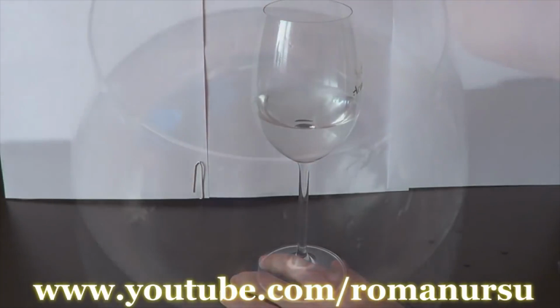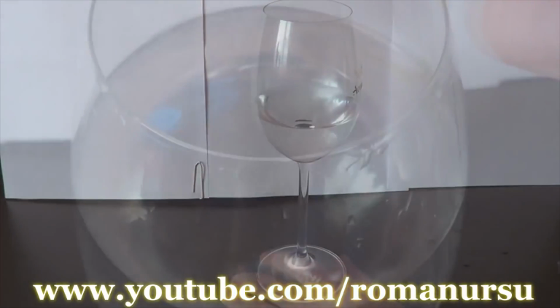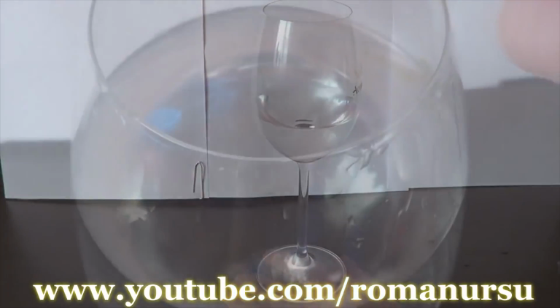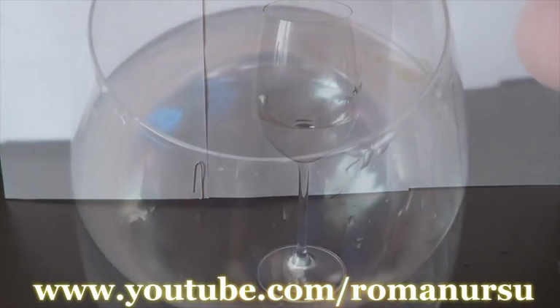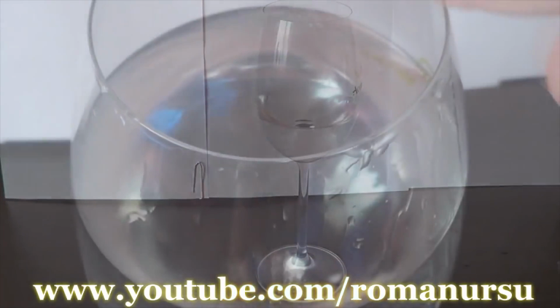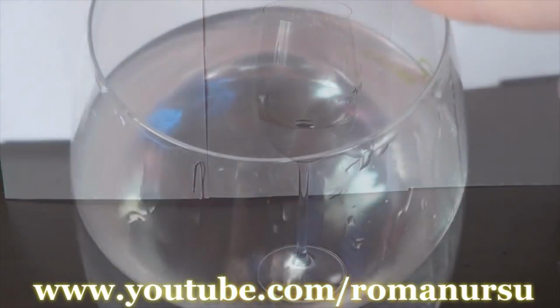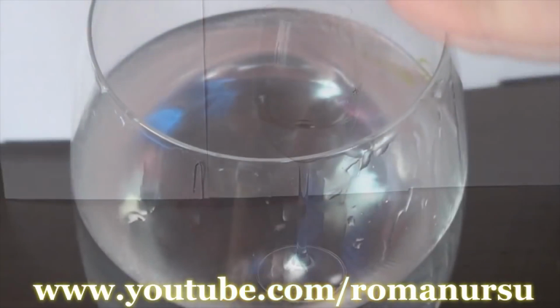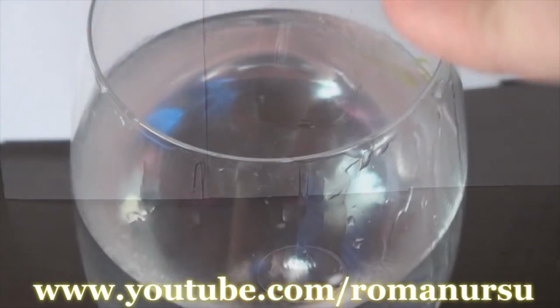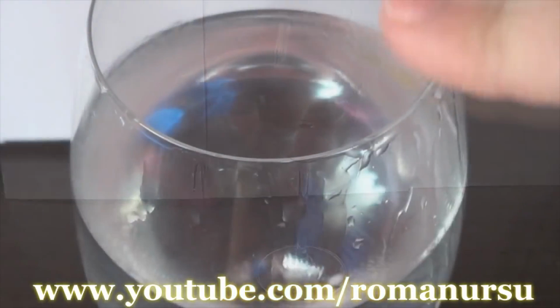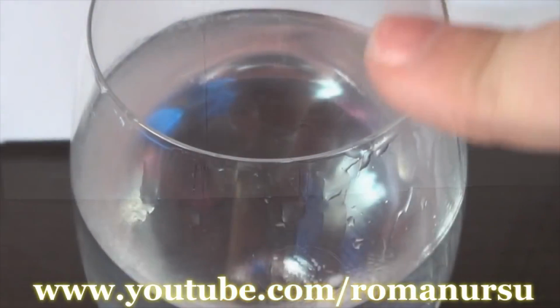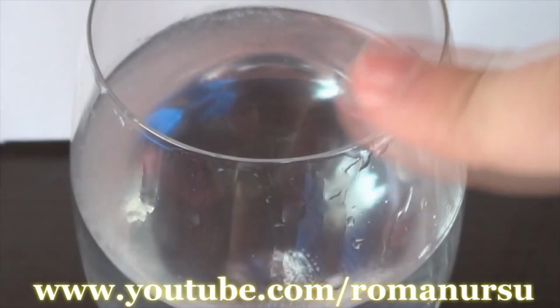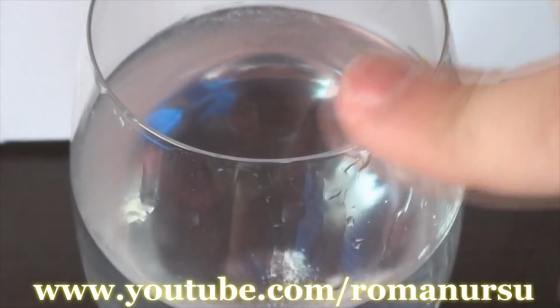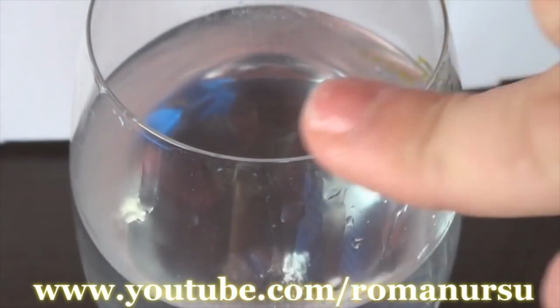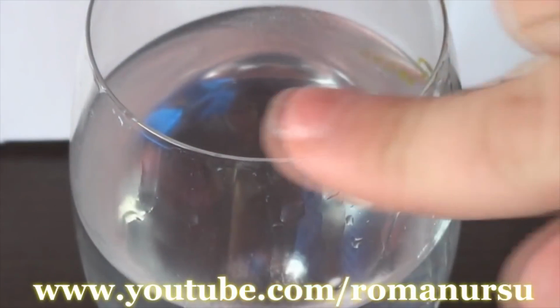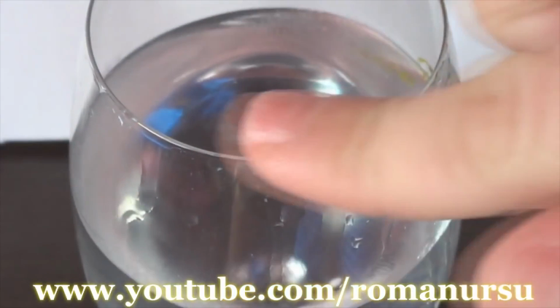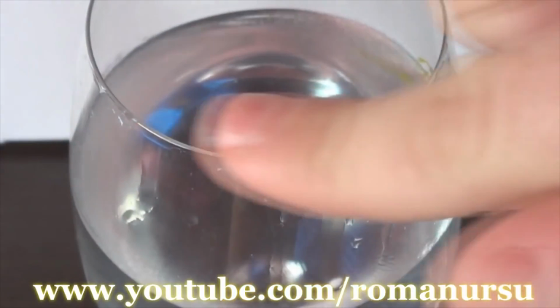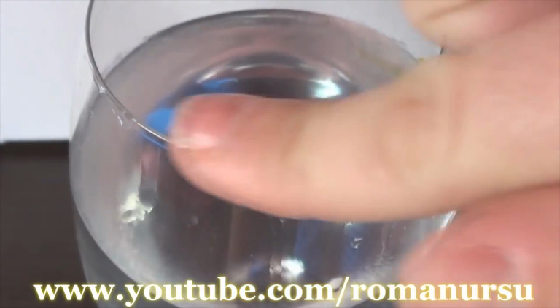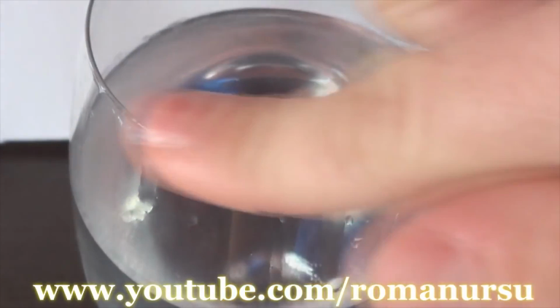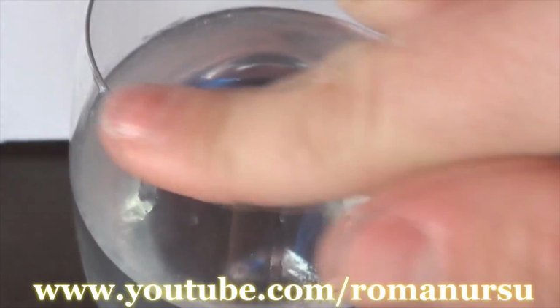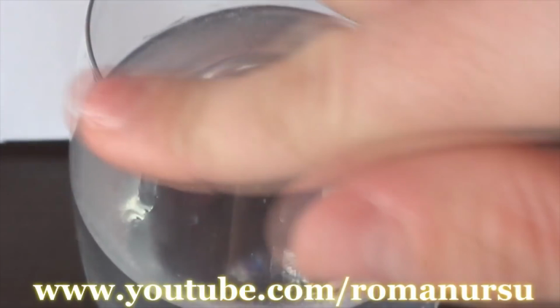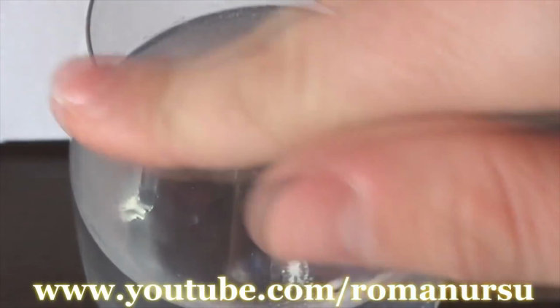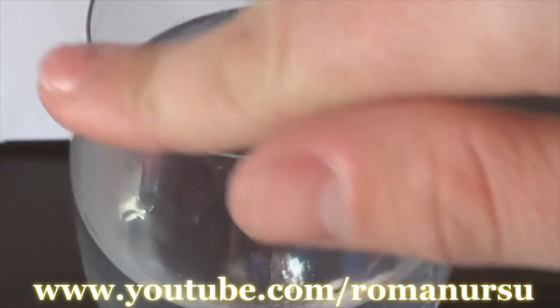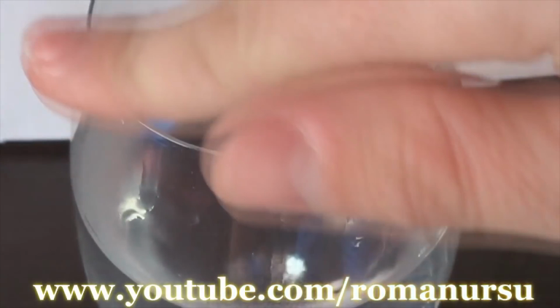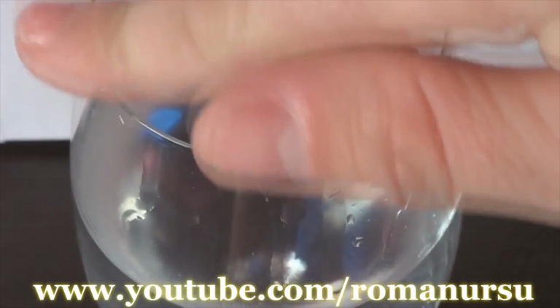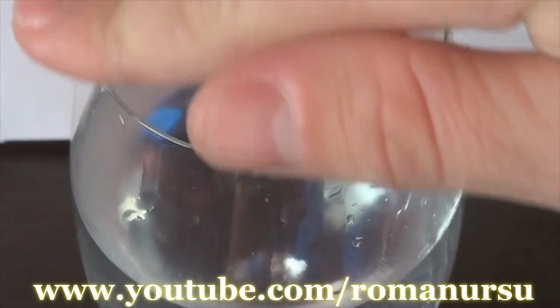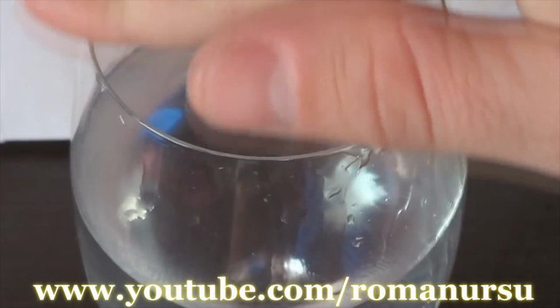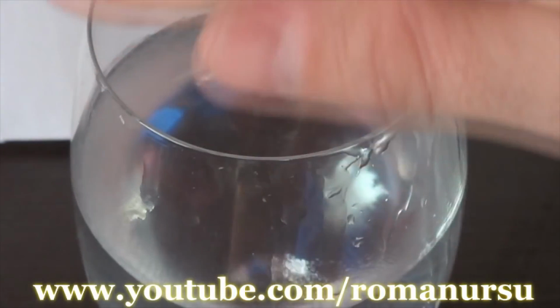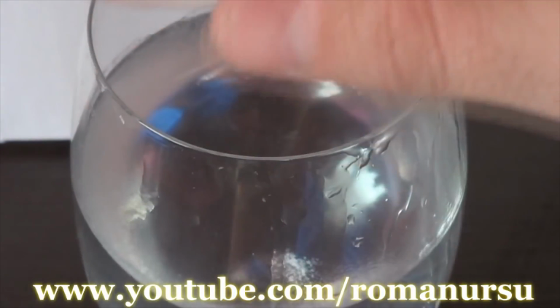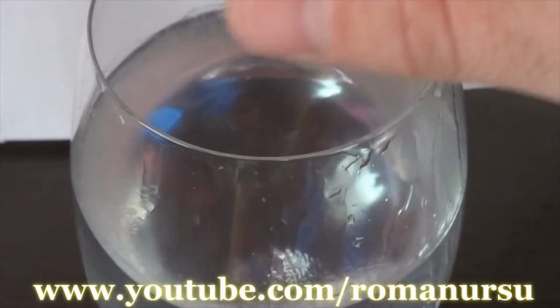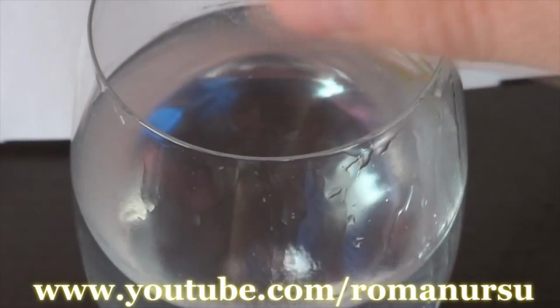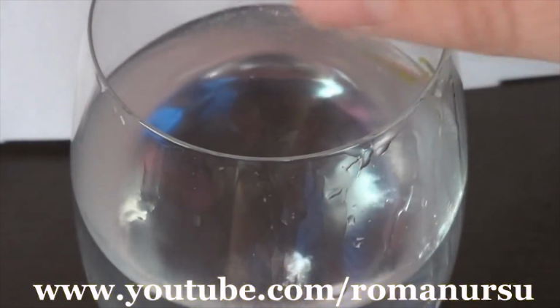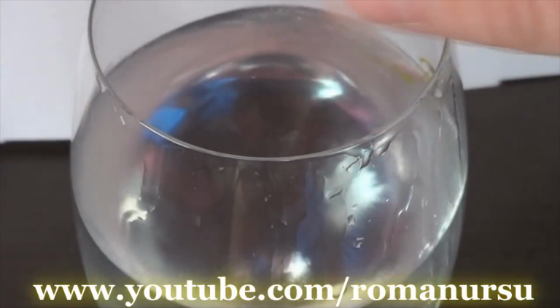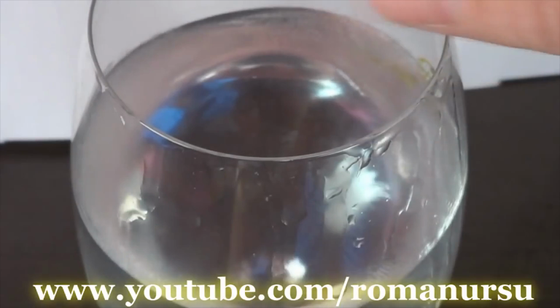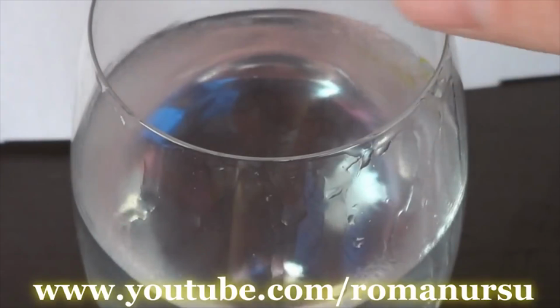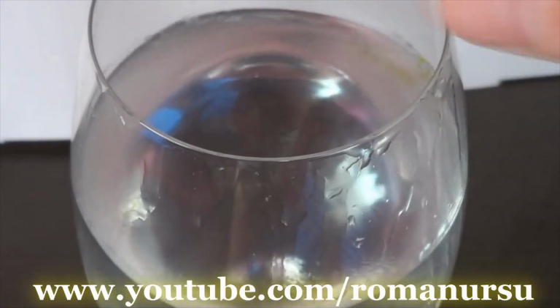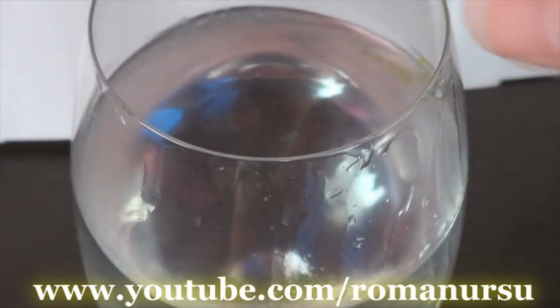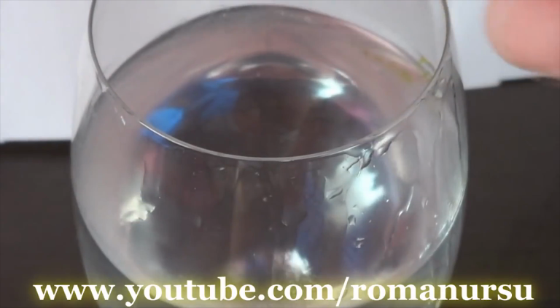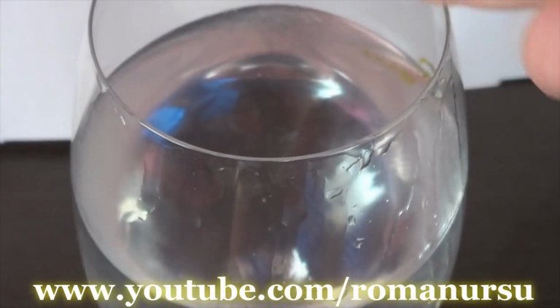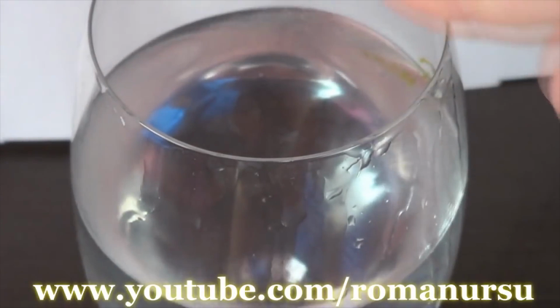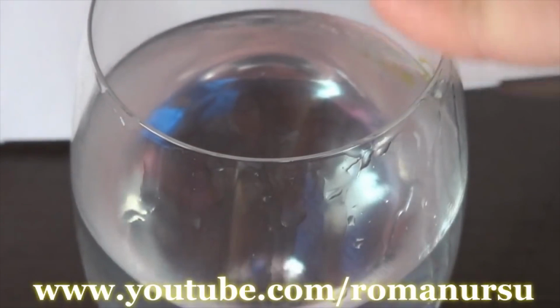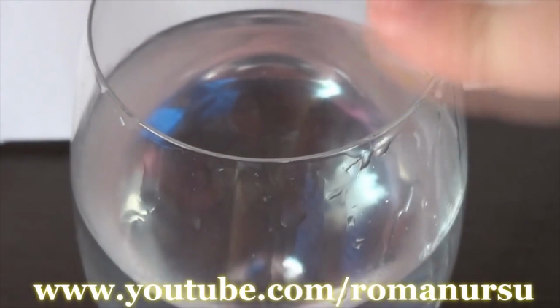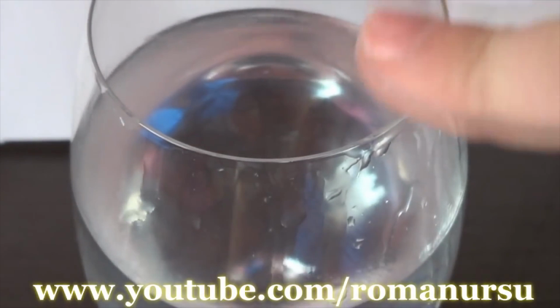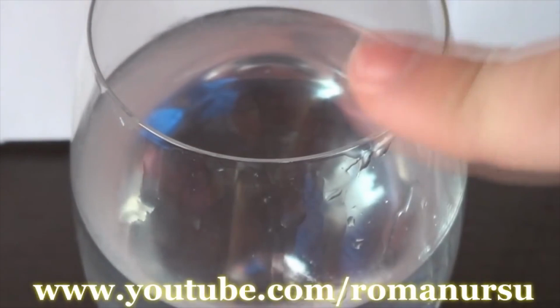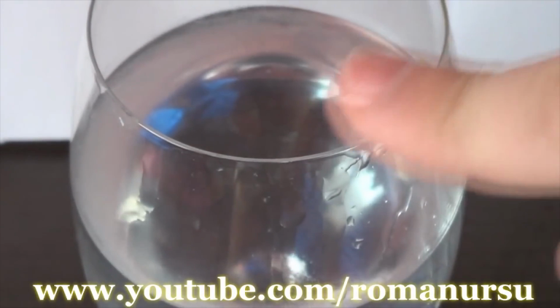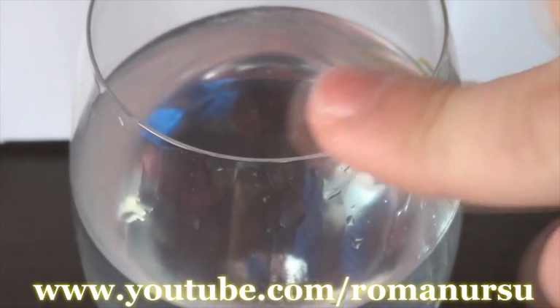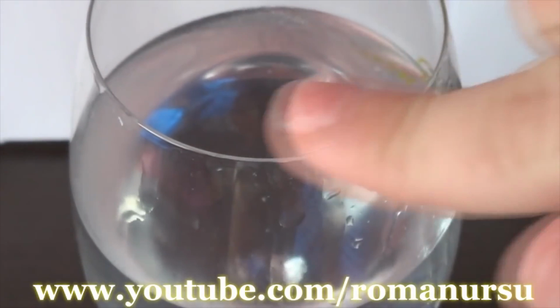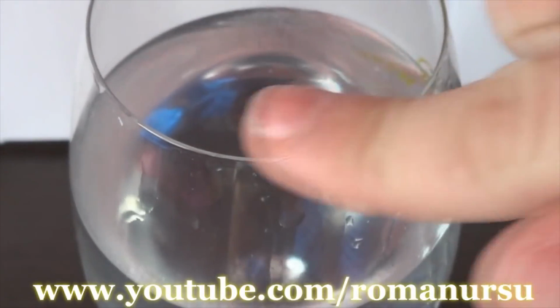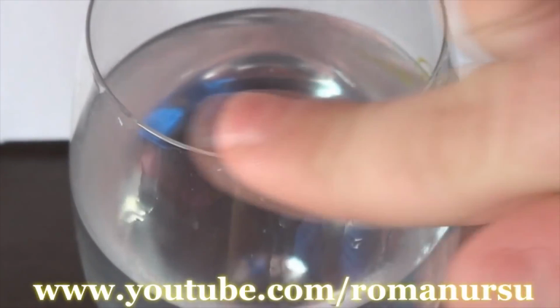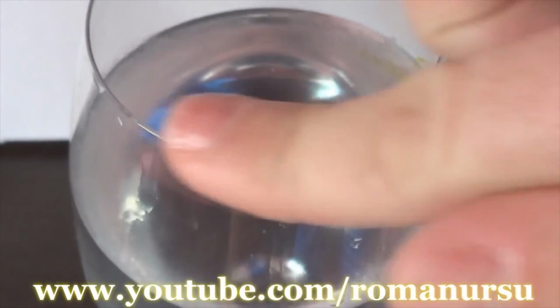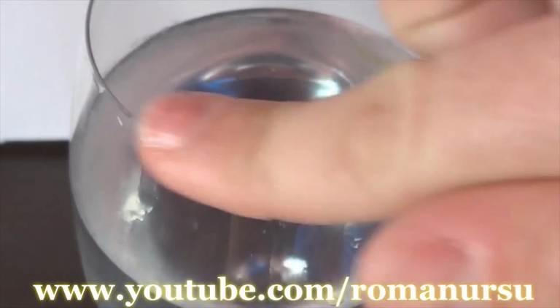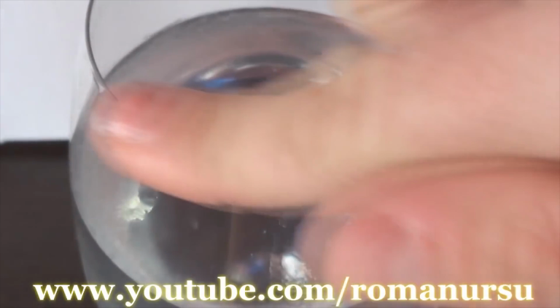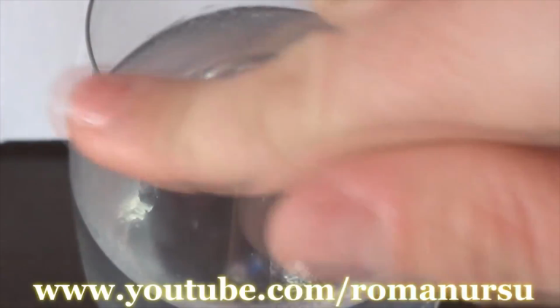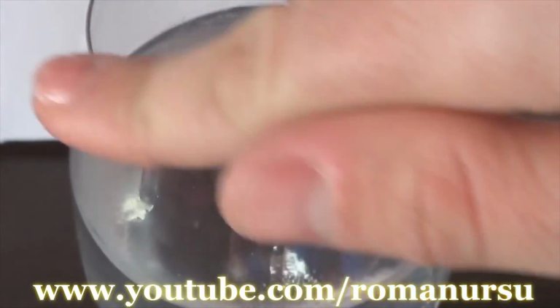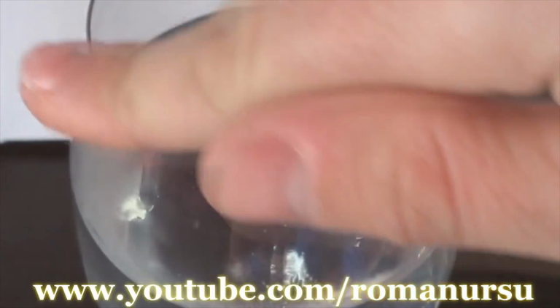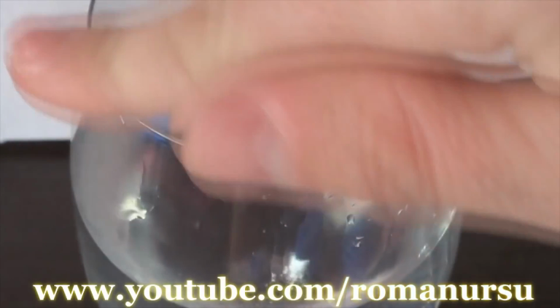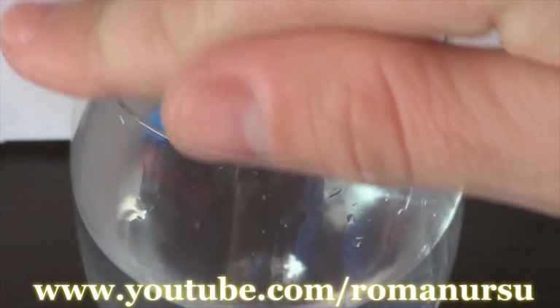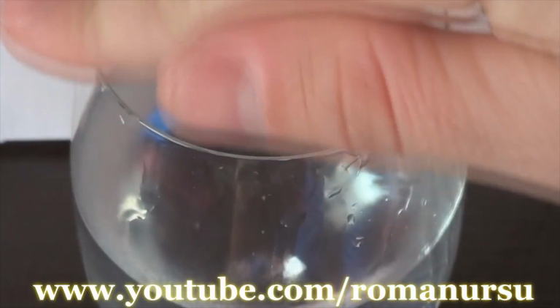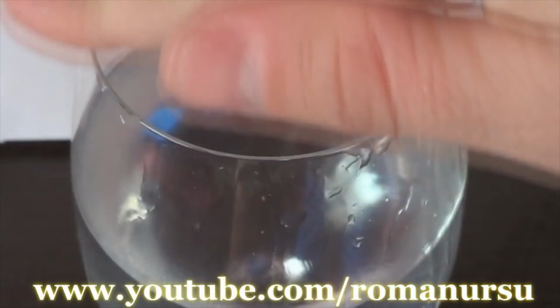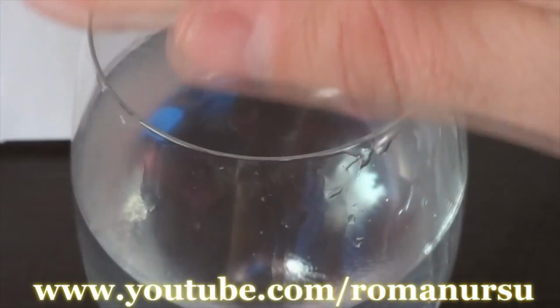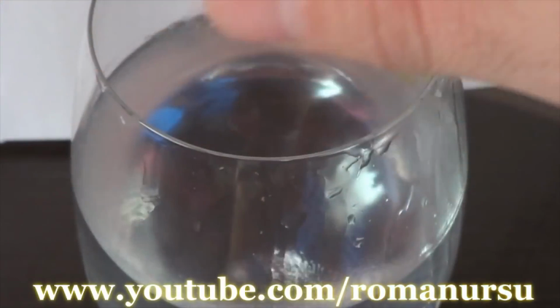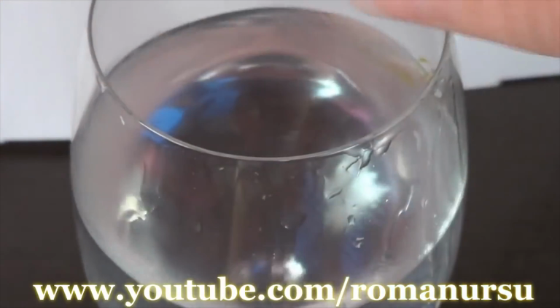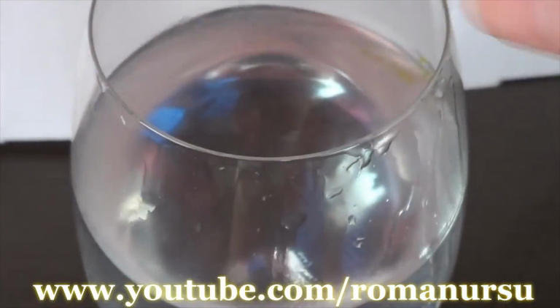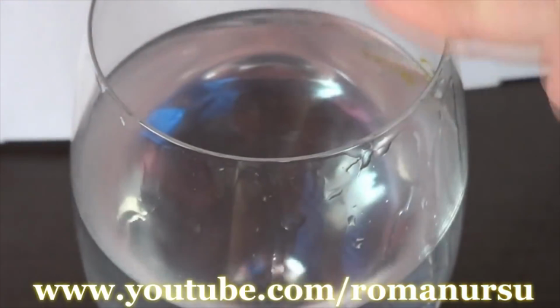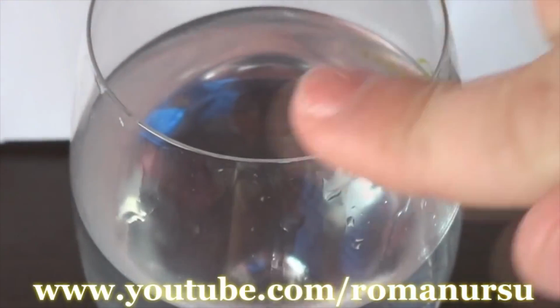While moving the finger around, you may notice small waves on the water's surface. They are formed due to the vibrations of the glass walls.